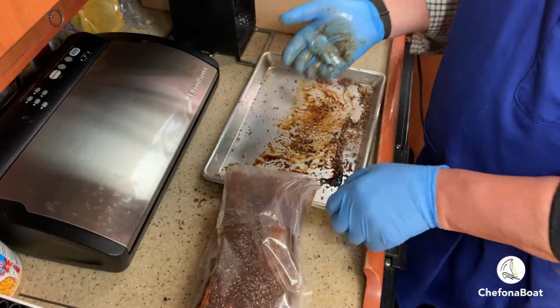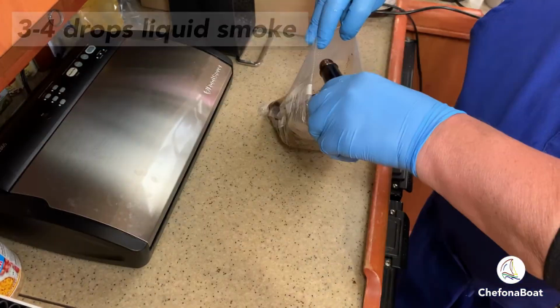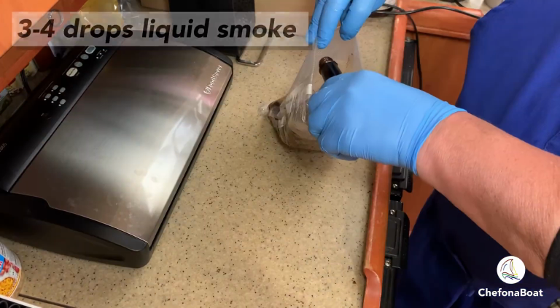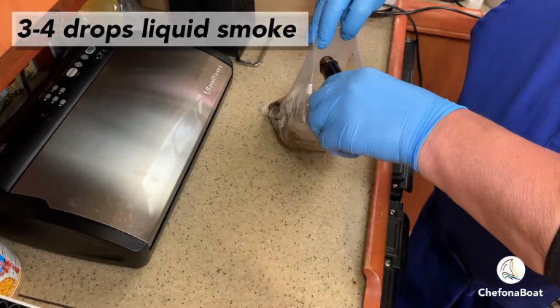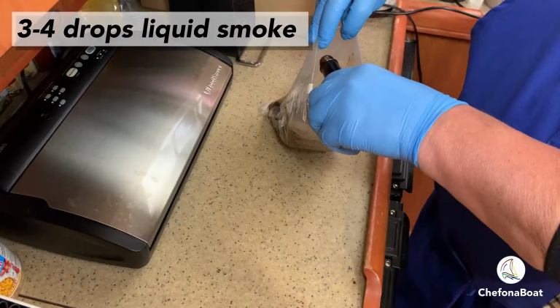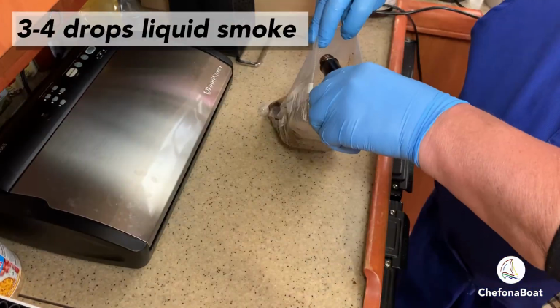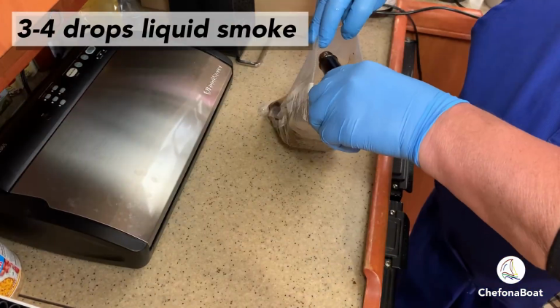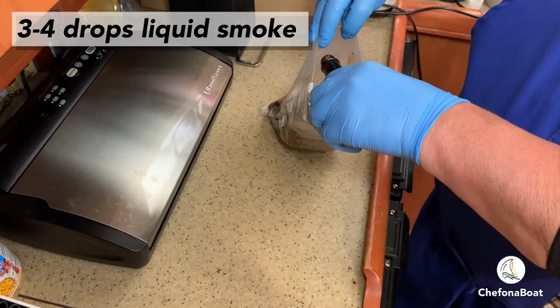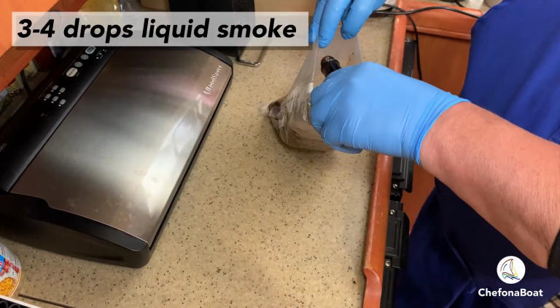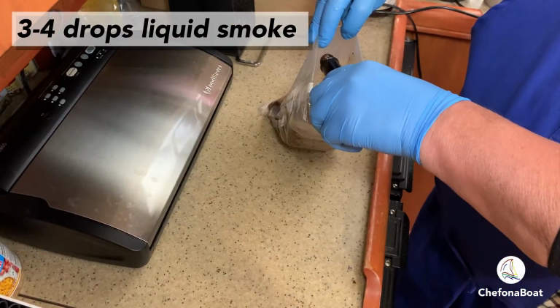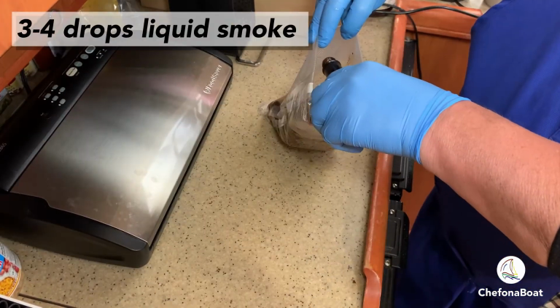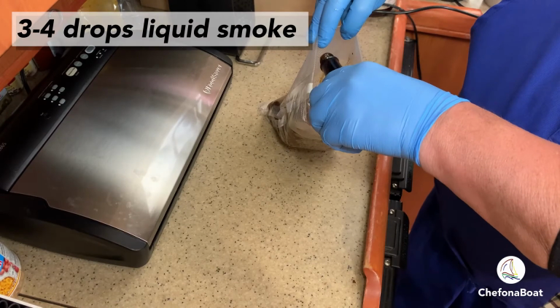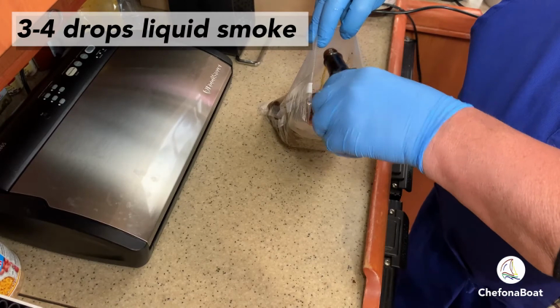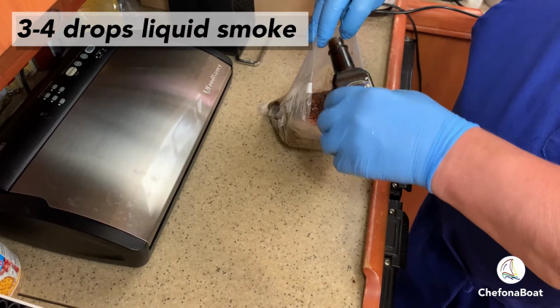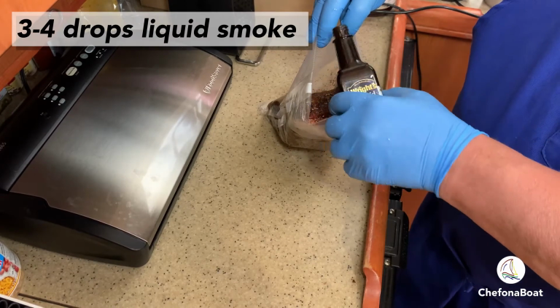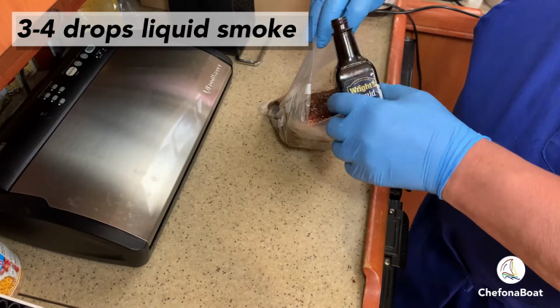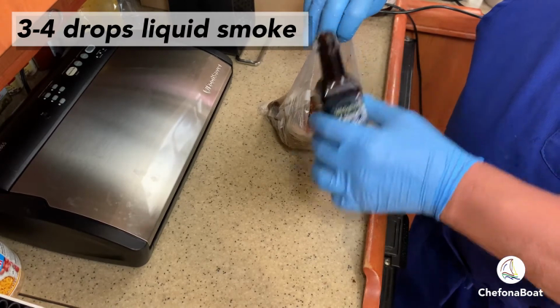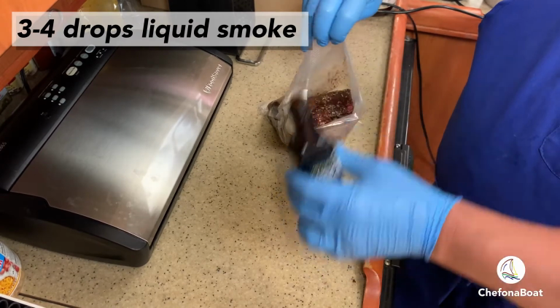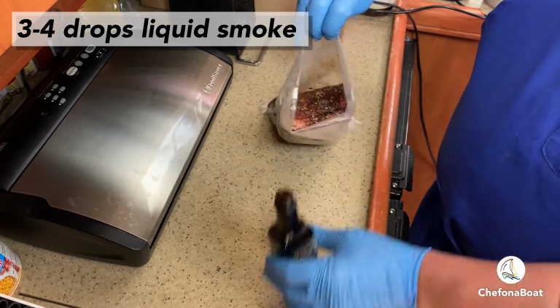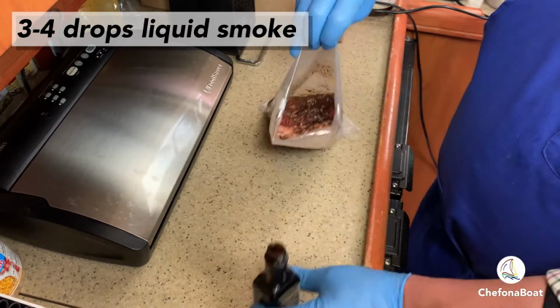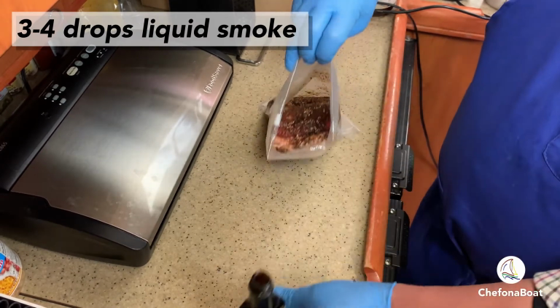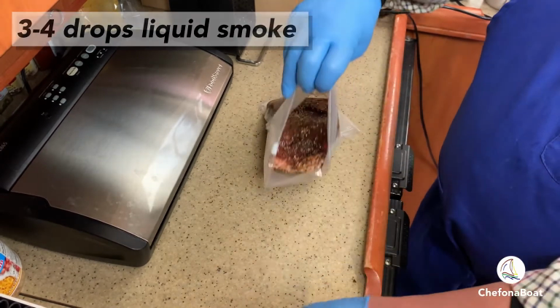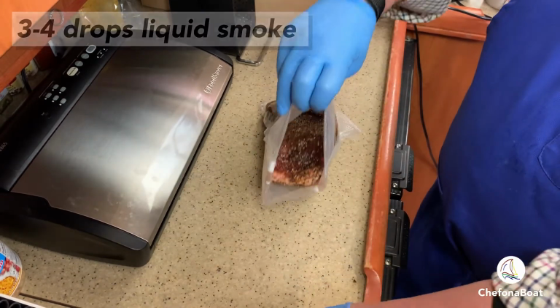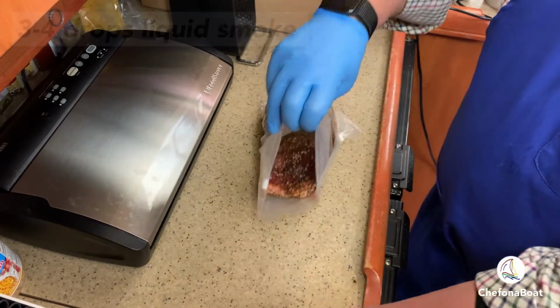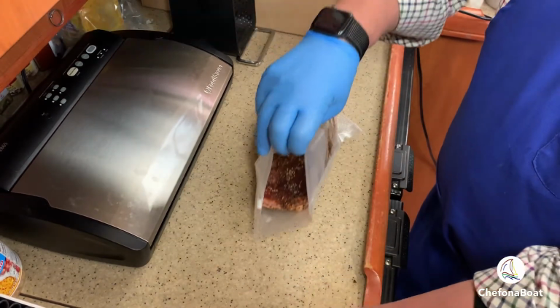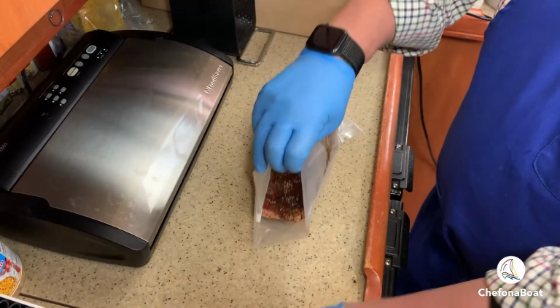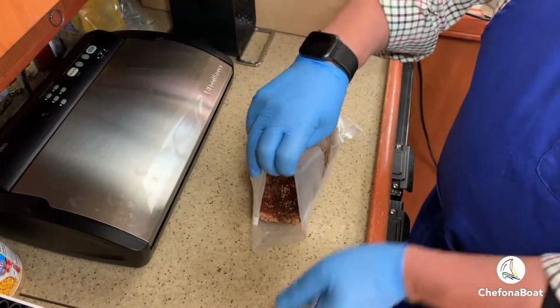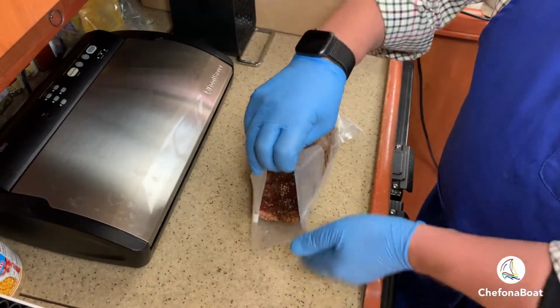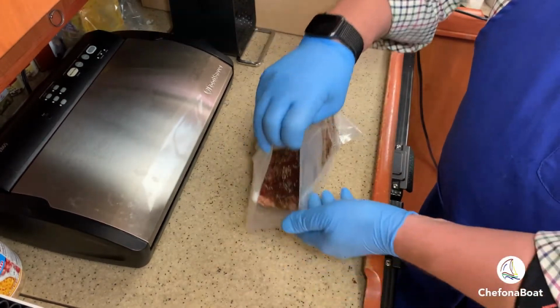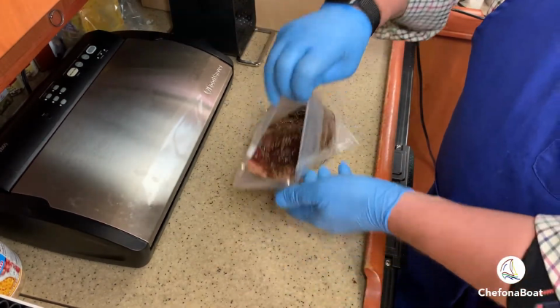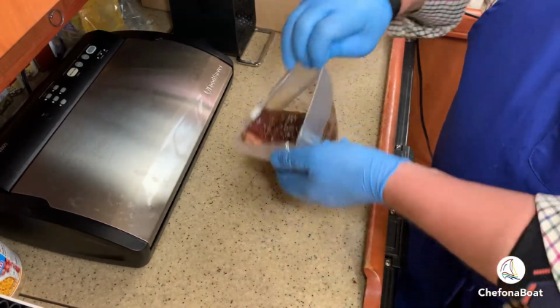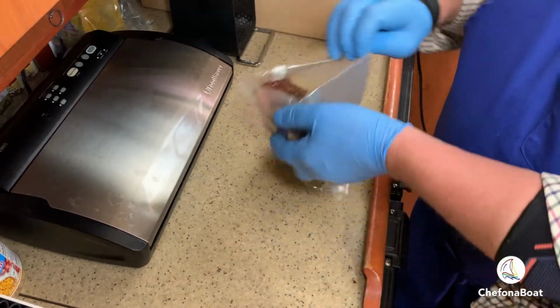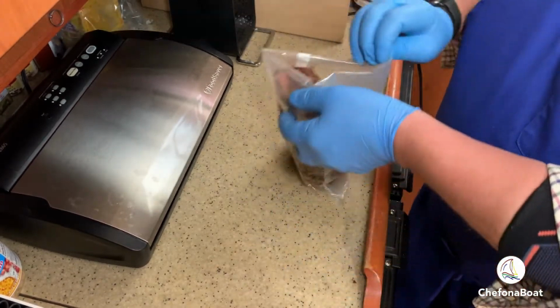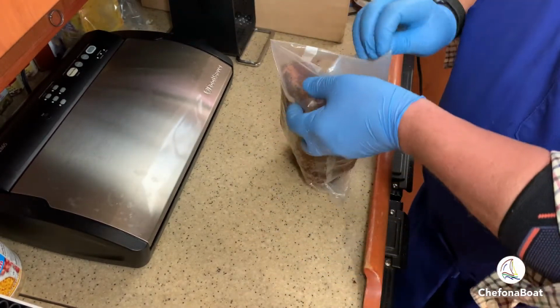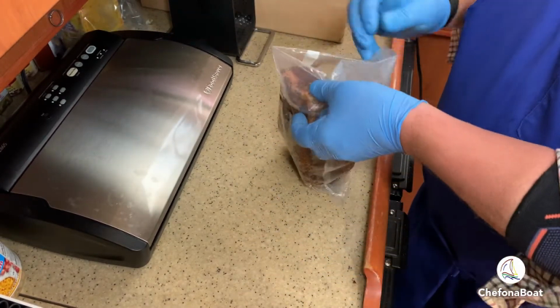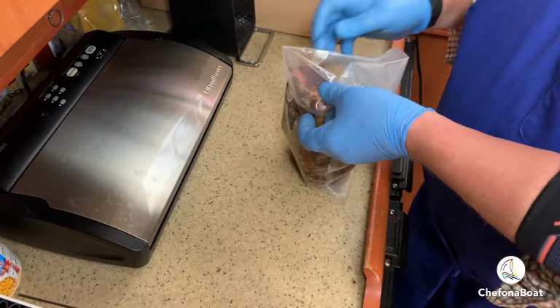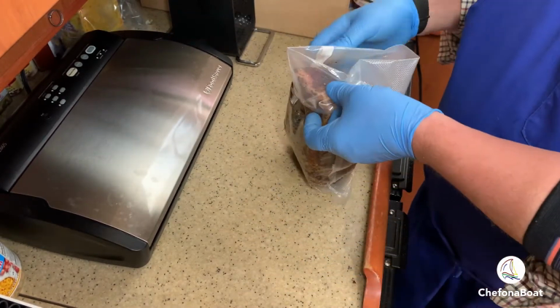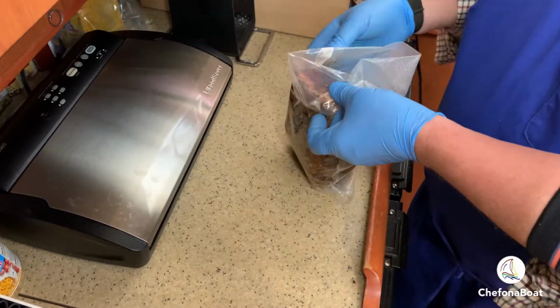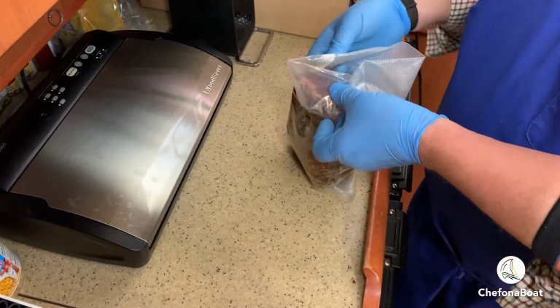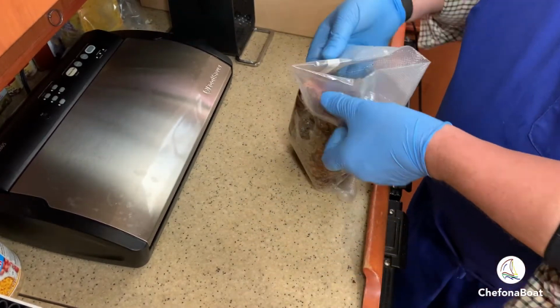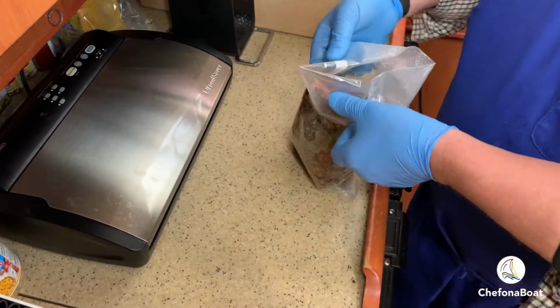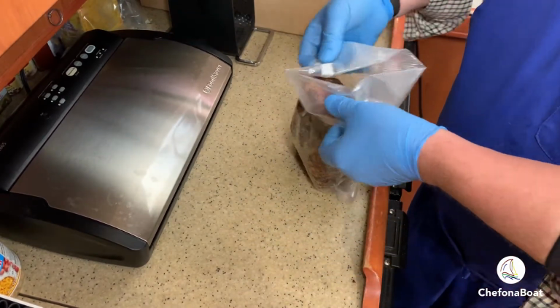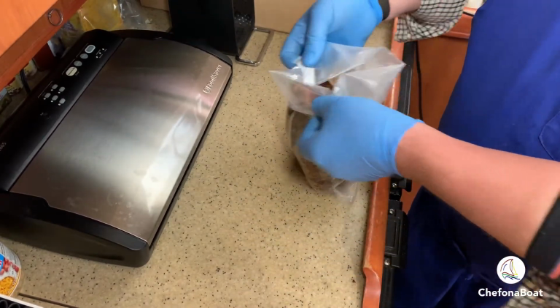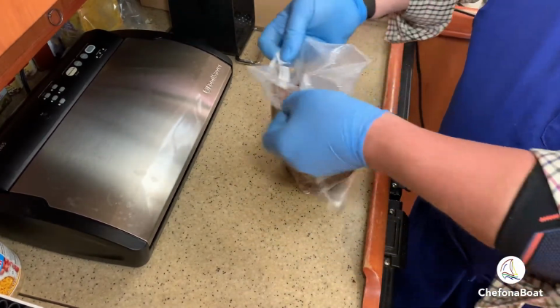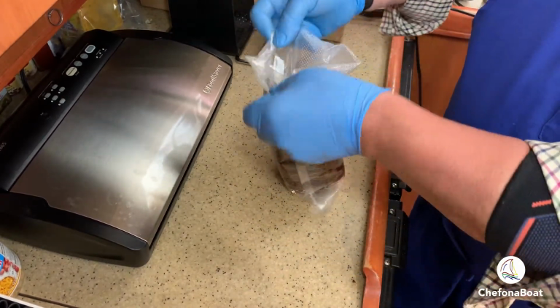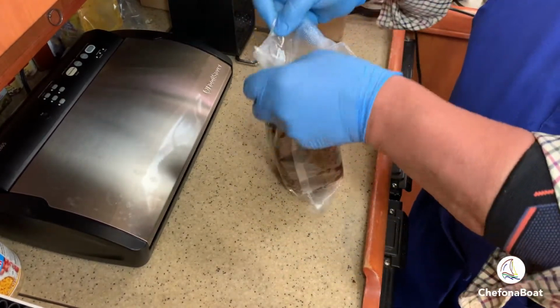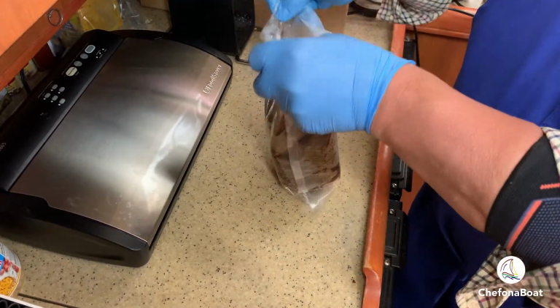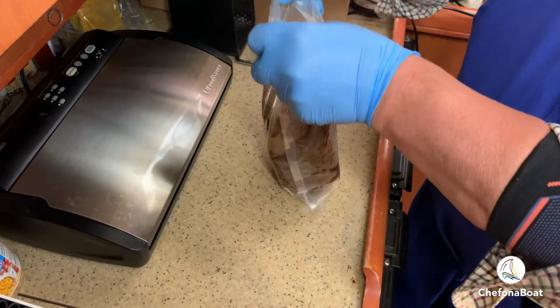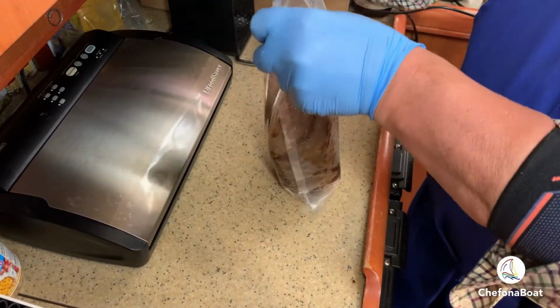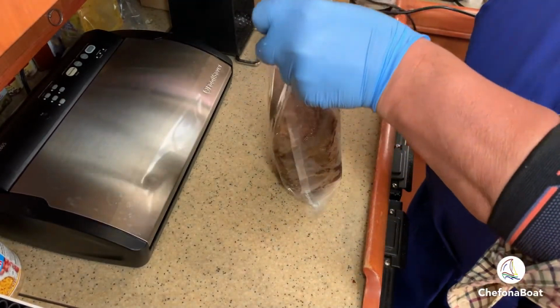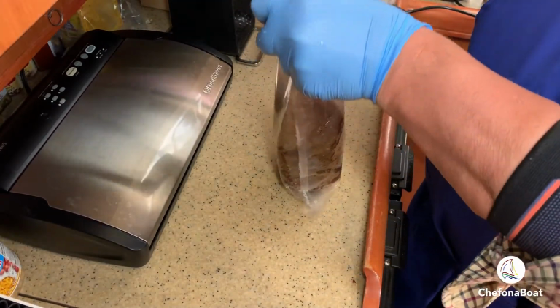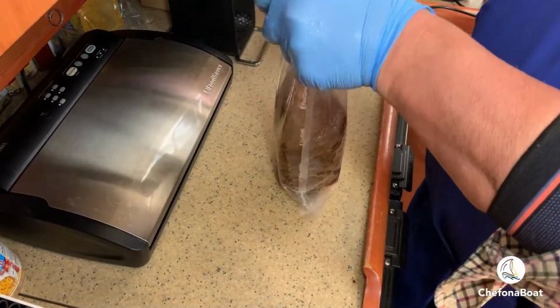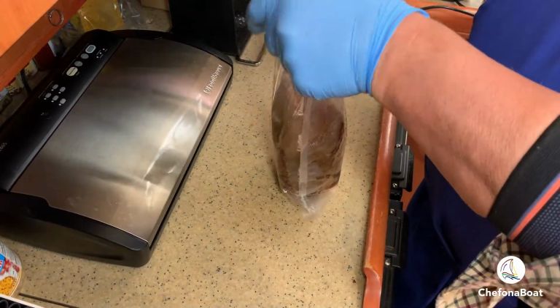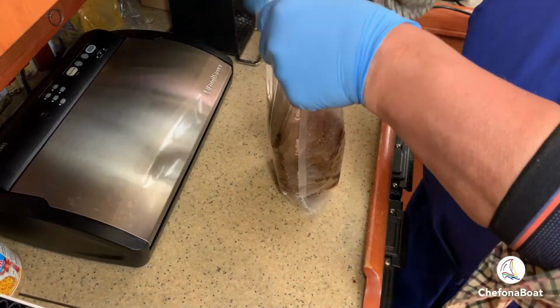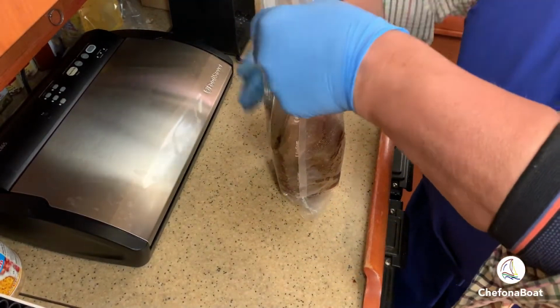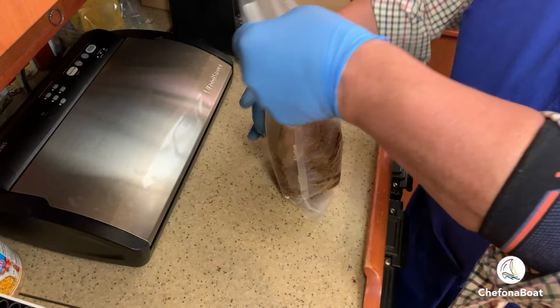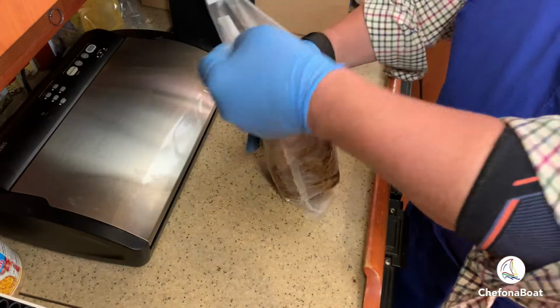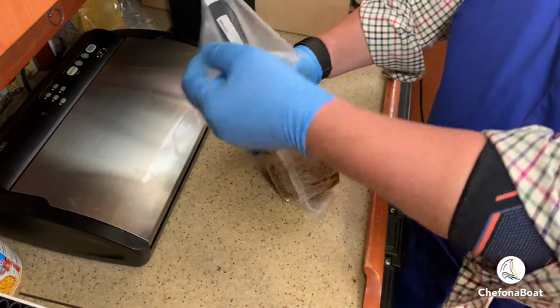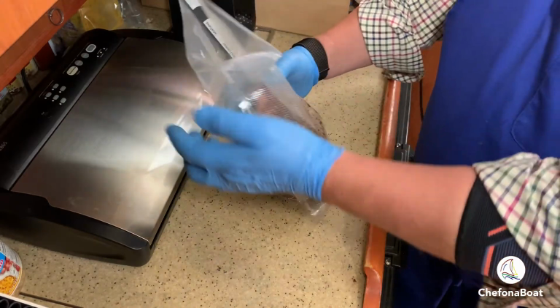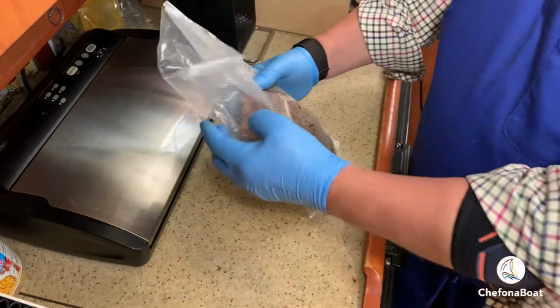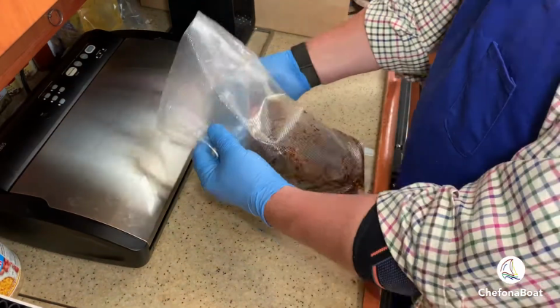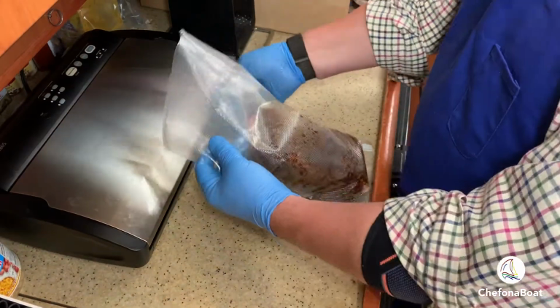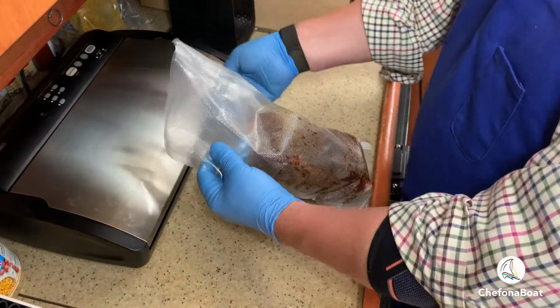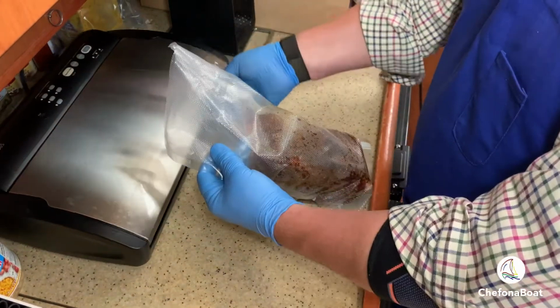If you don't have a smoker, liquid smoke is a great alternative to get that smoky flavor. I add it just before I vacuum seal the brisket.